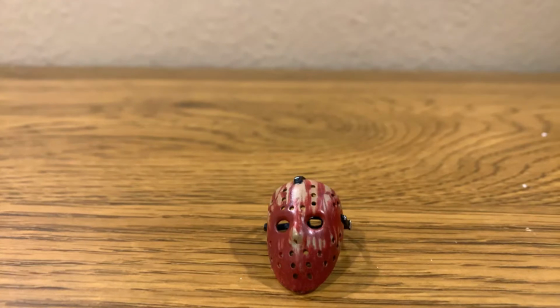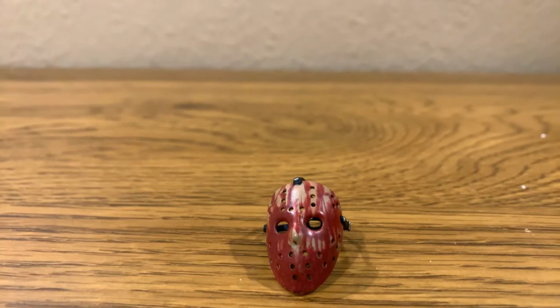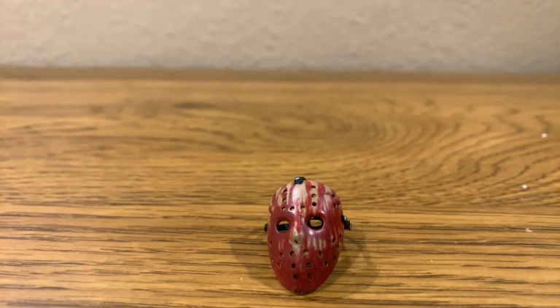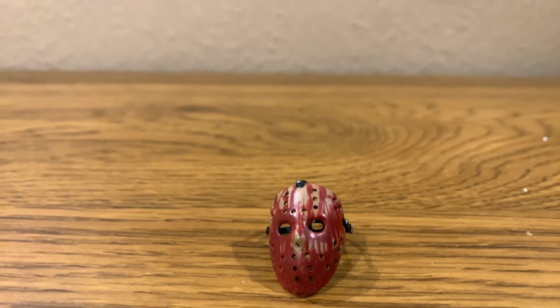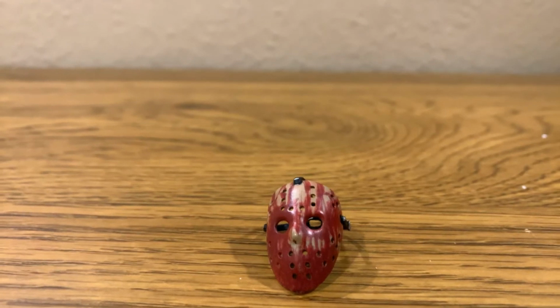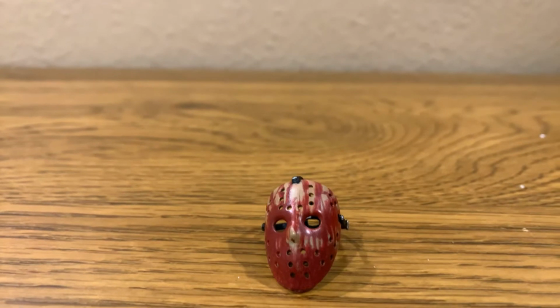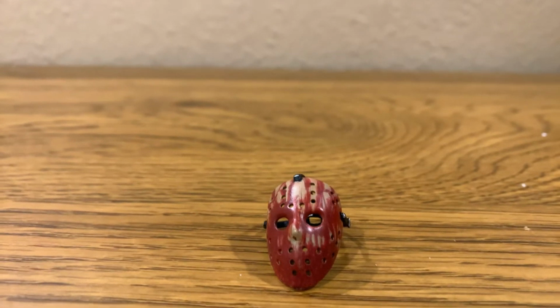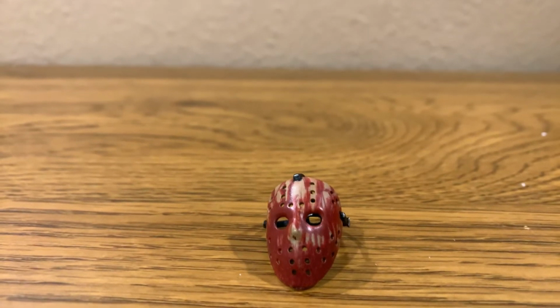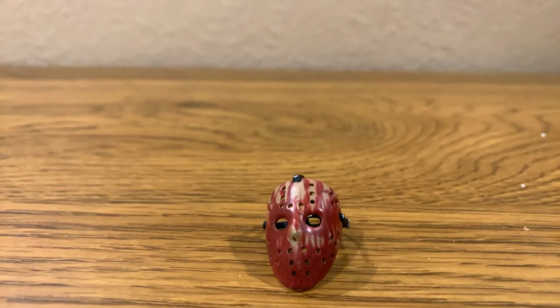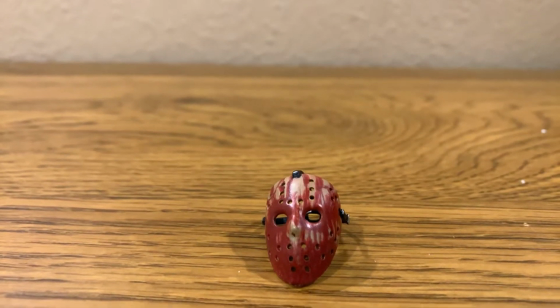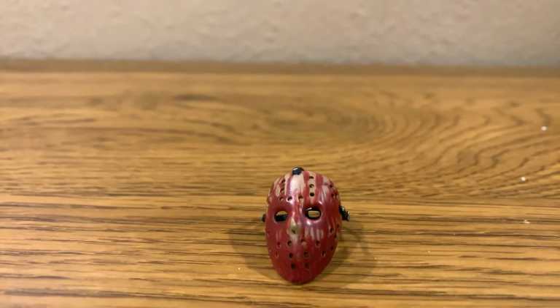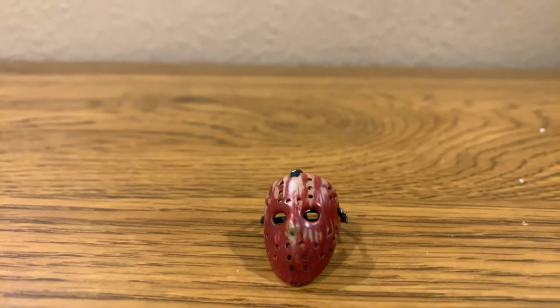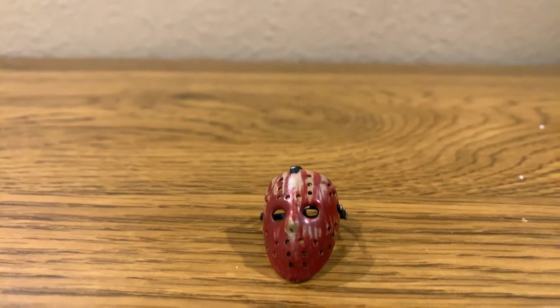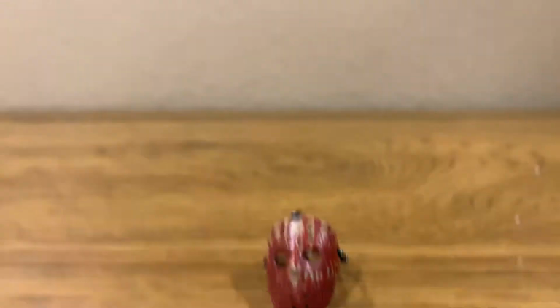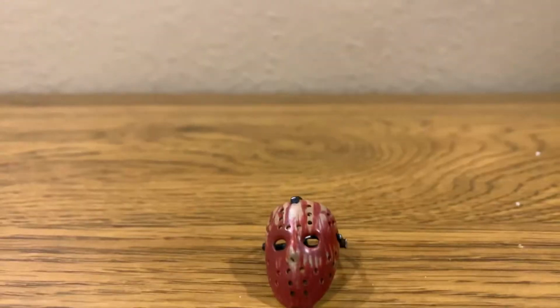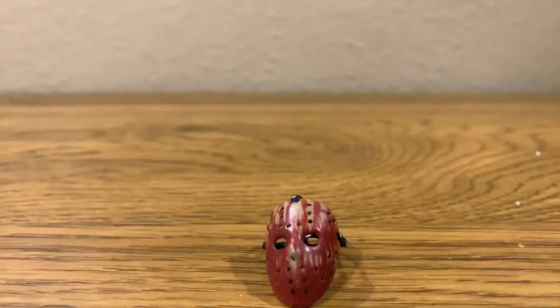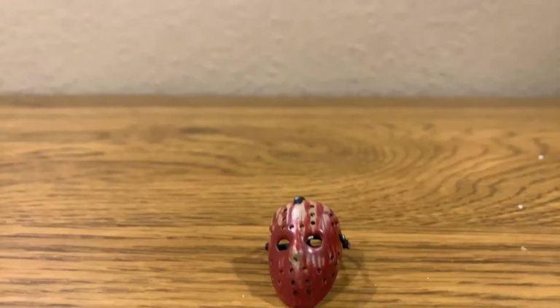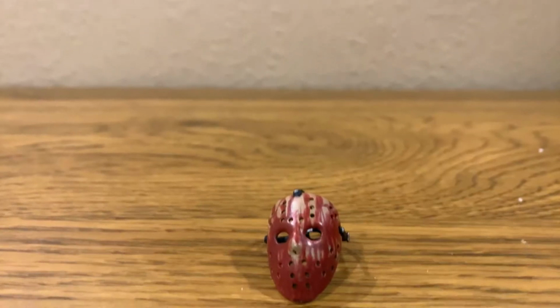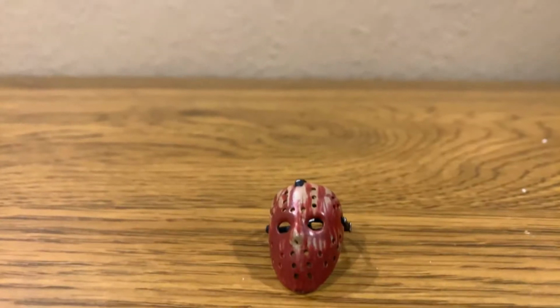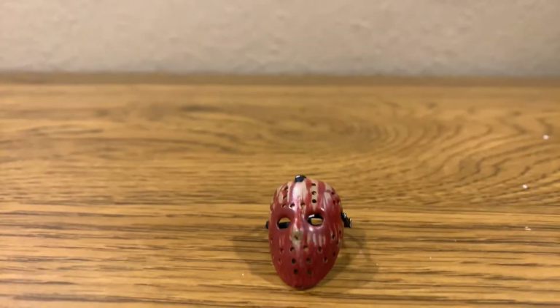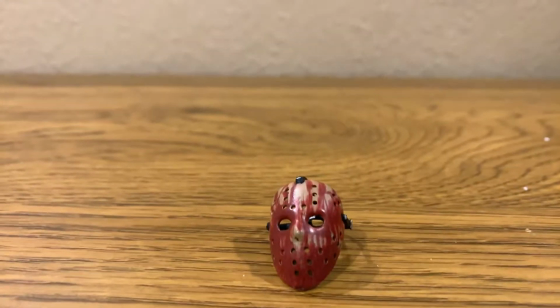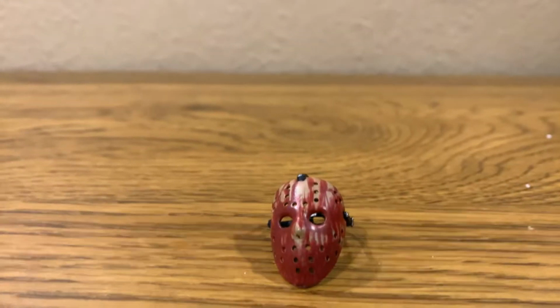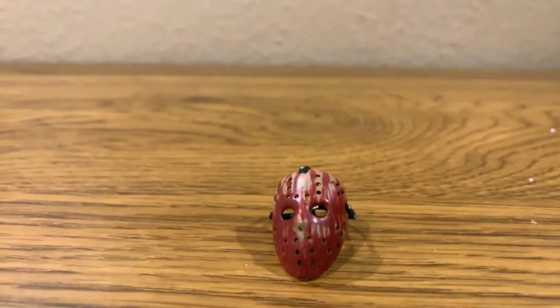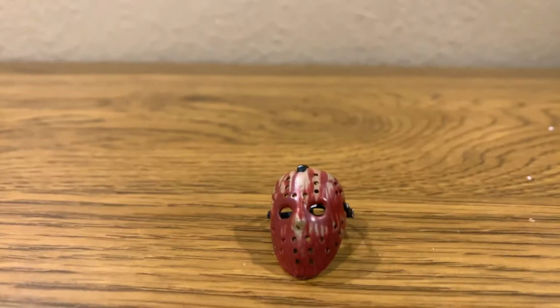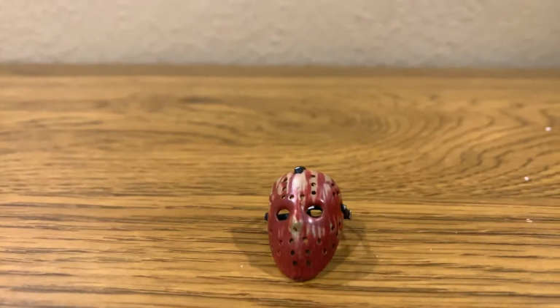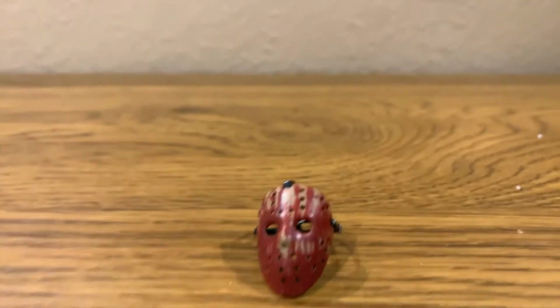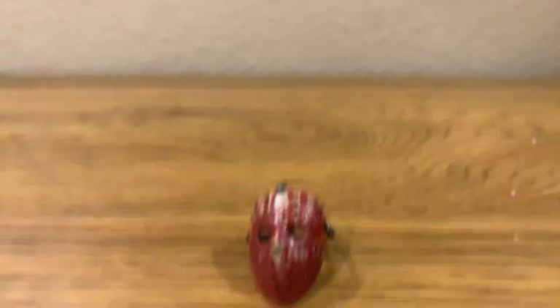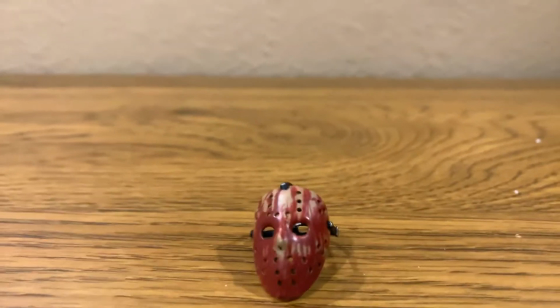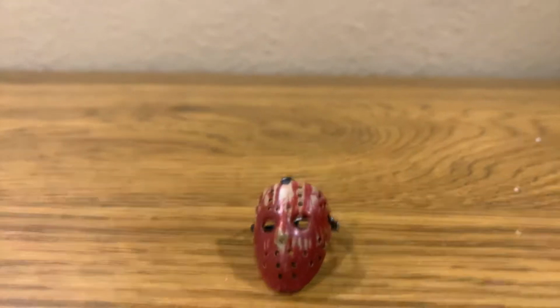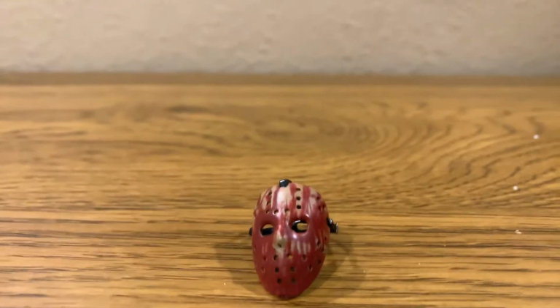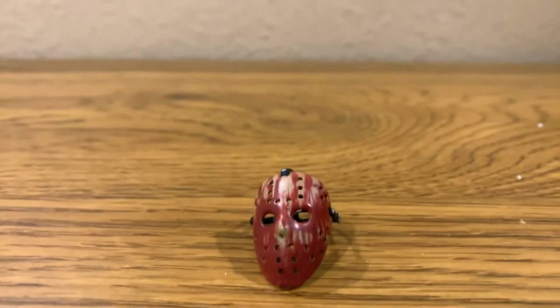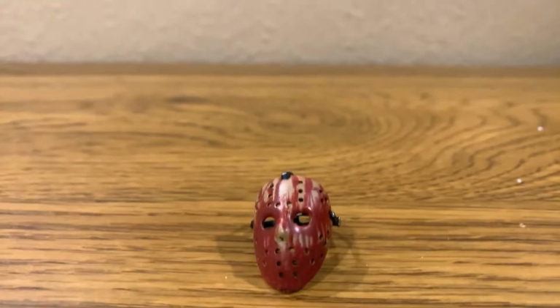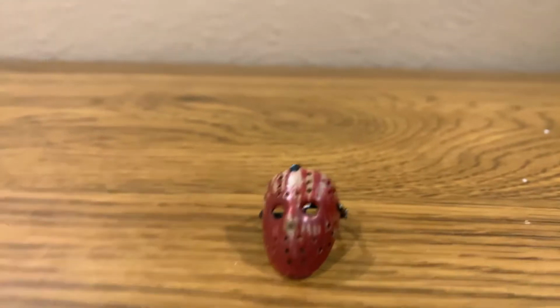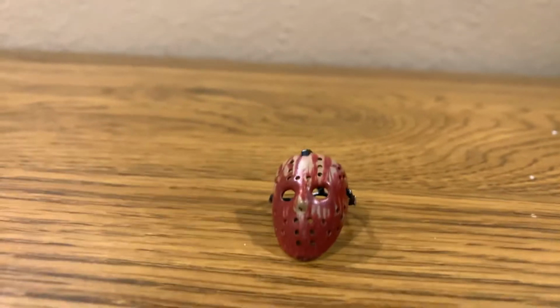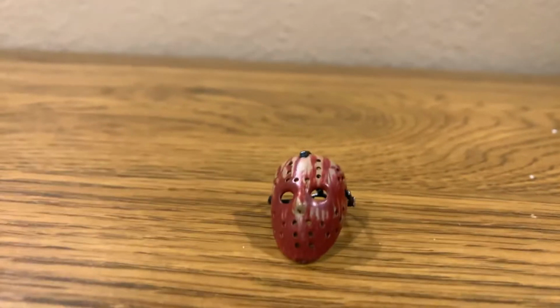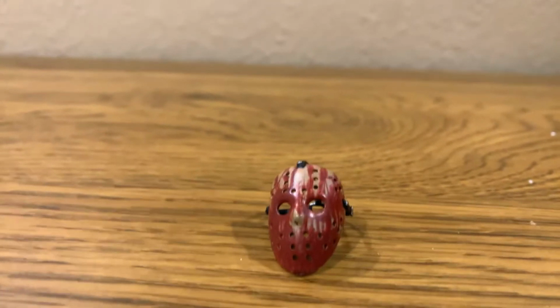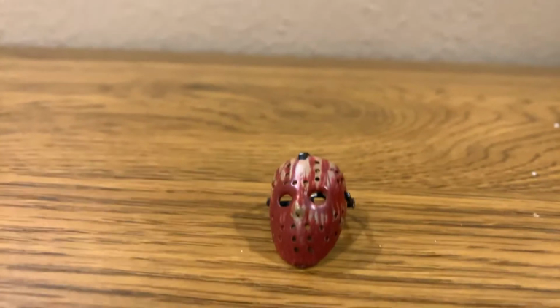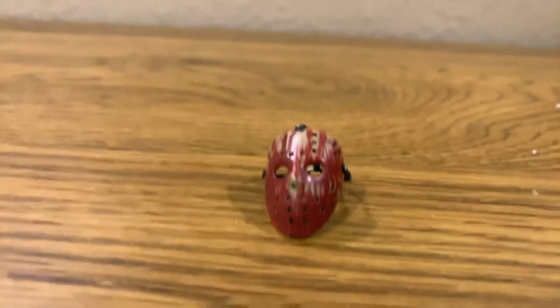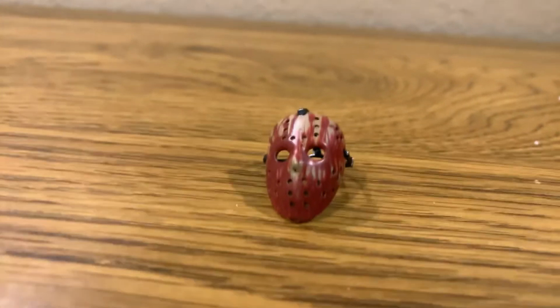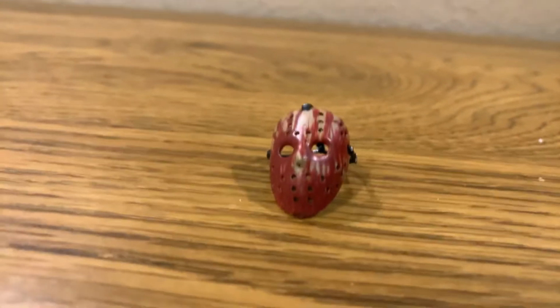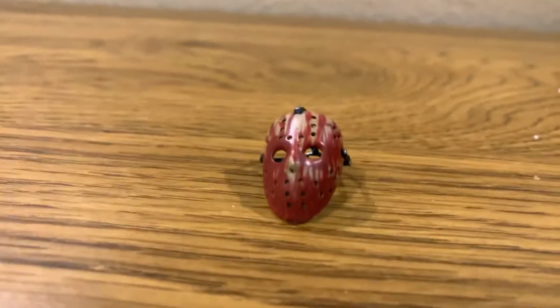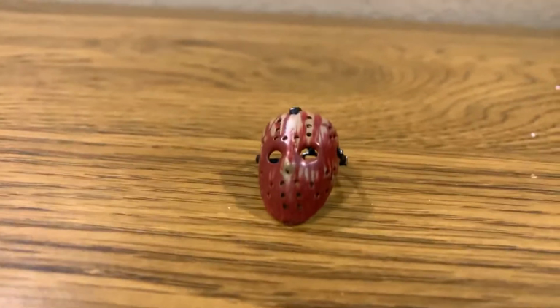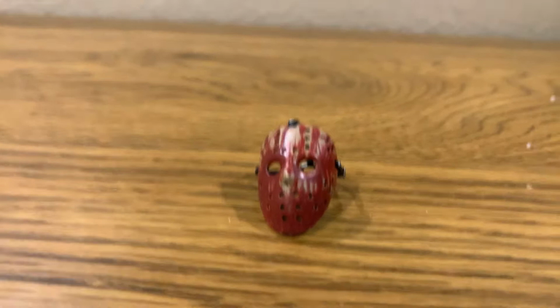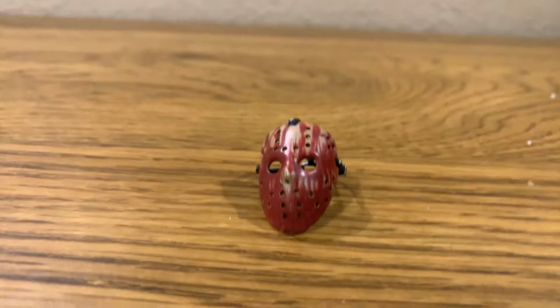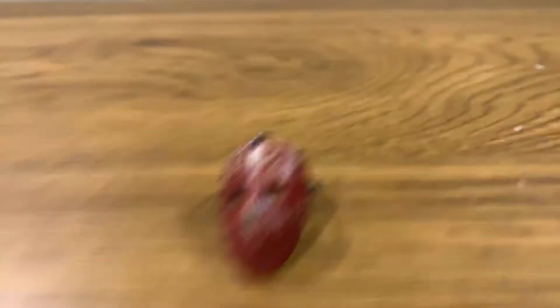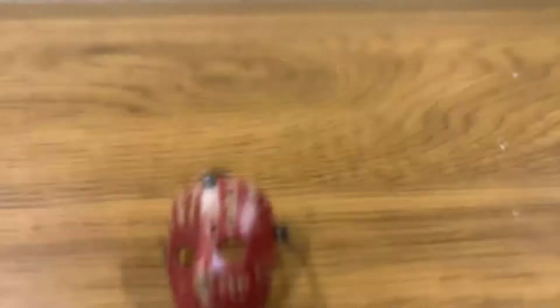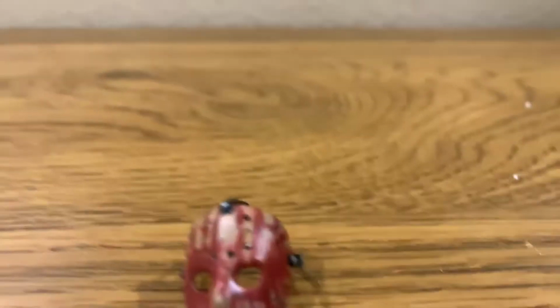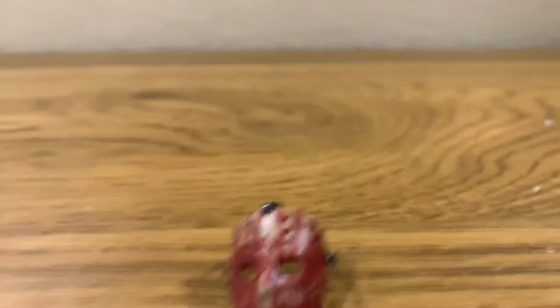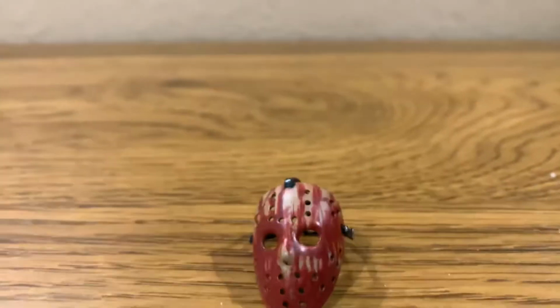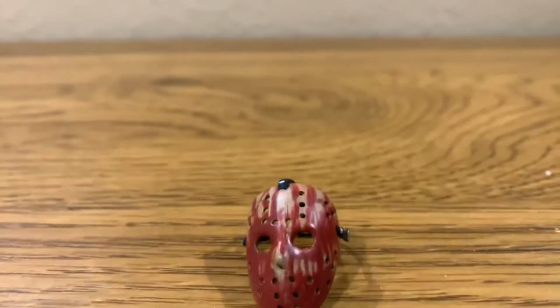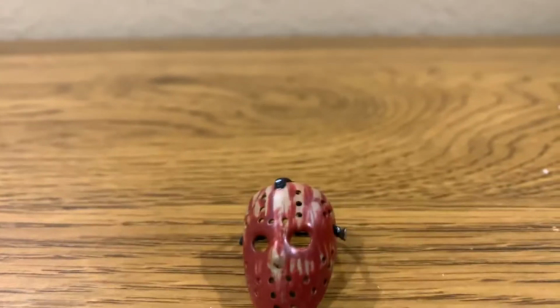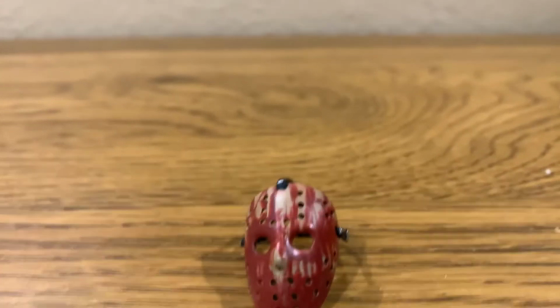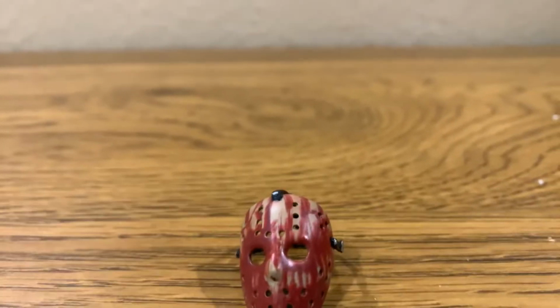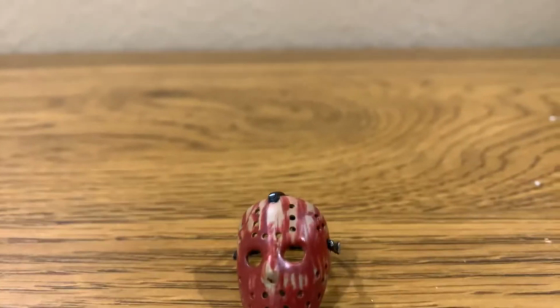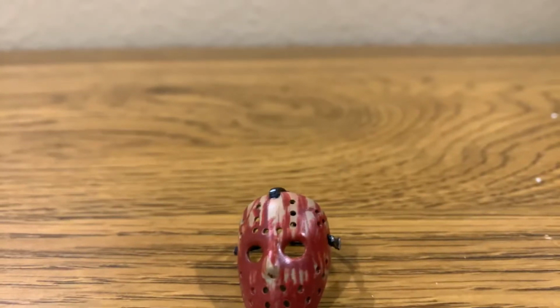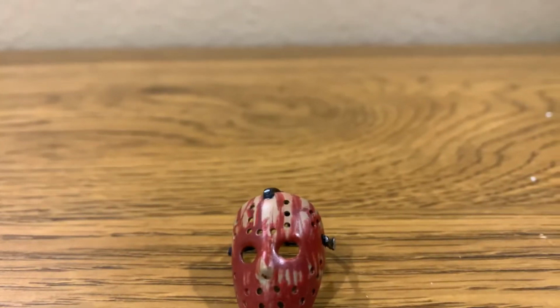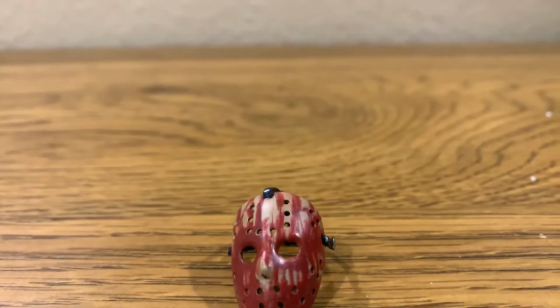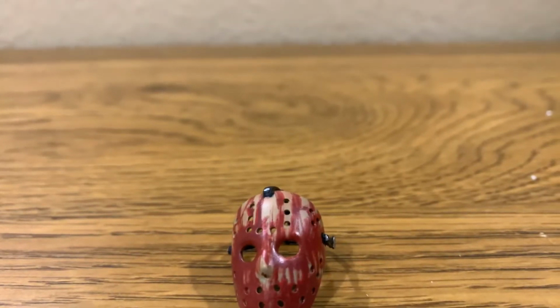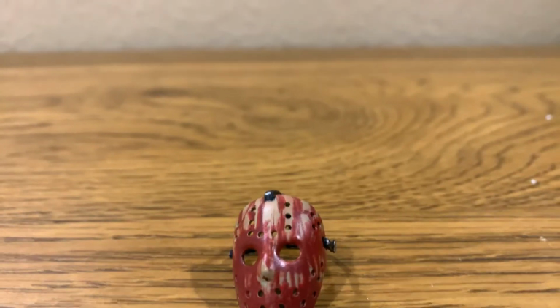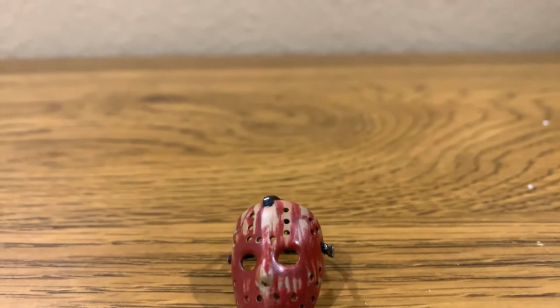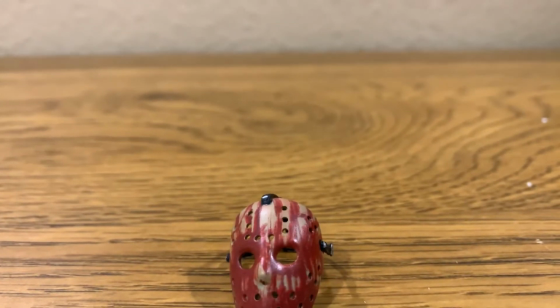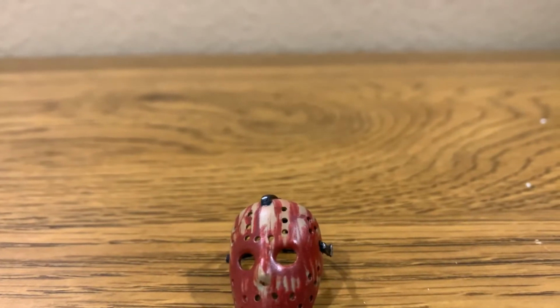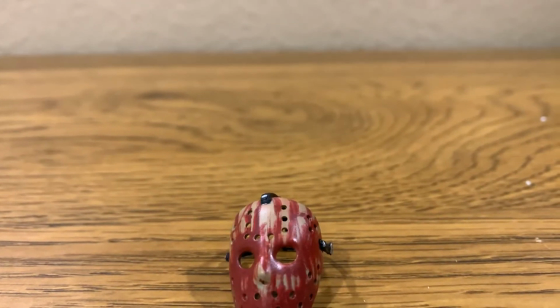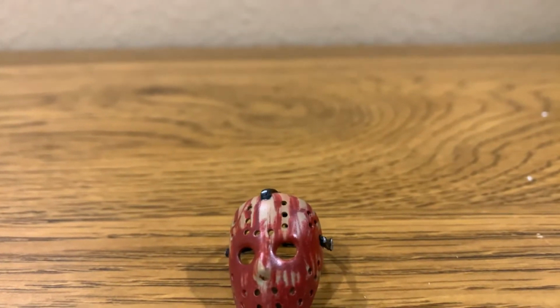Hello everyone, welcome back to MV, and today I'm going to be showing off this mask from NECA, but I just think it's a little bit too small.